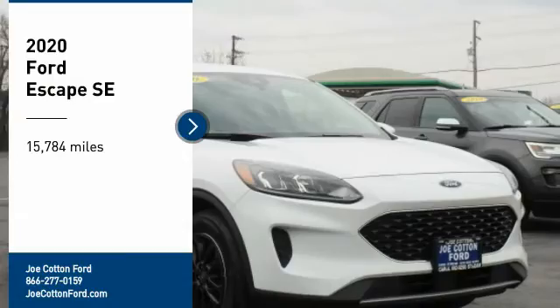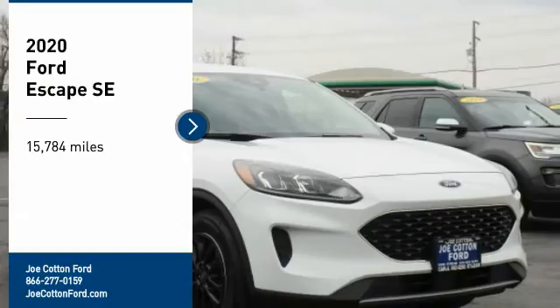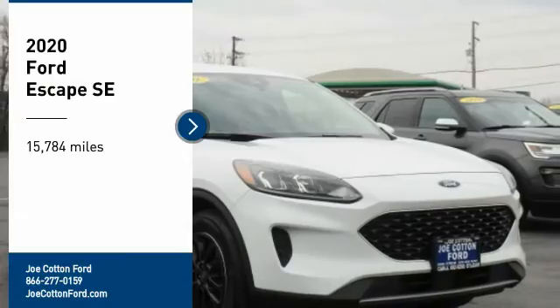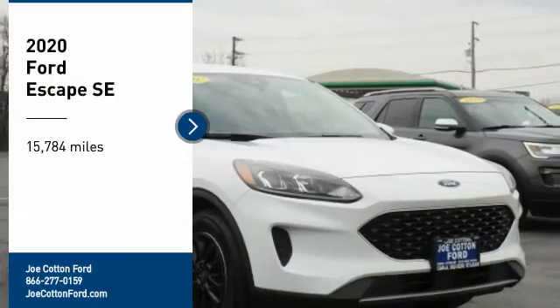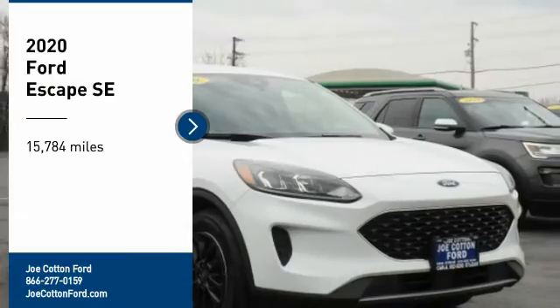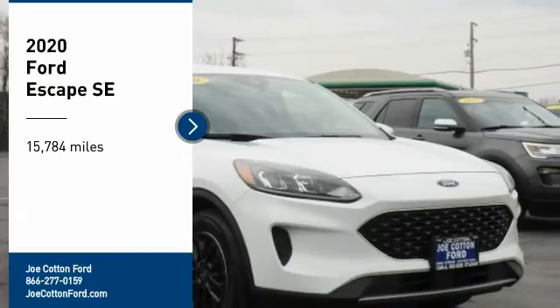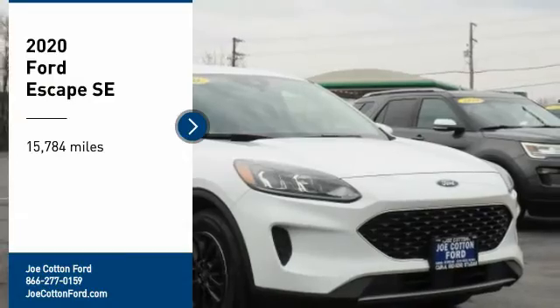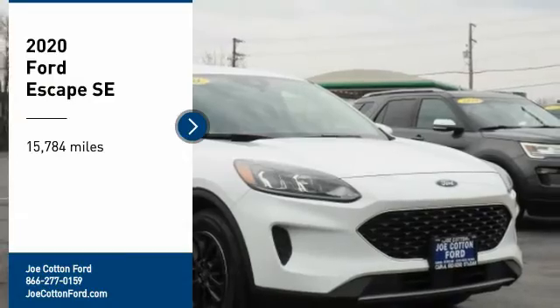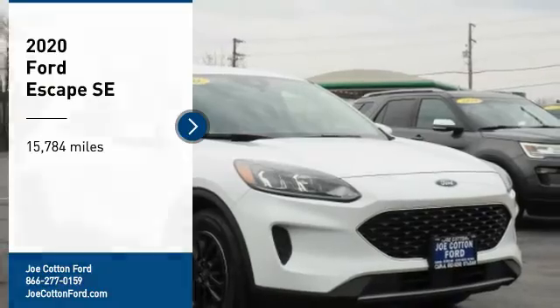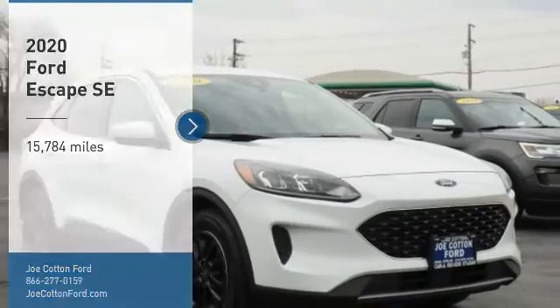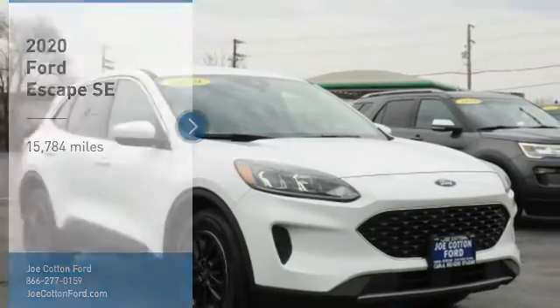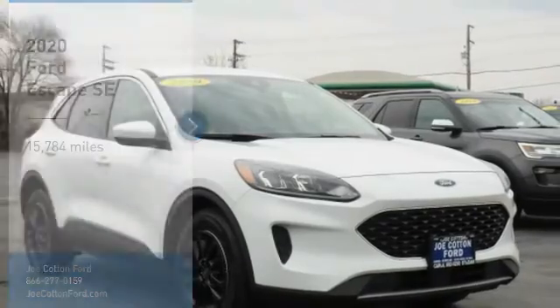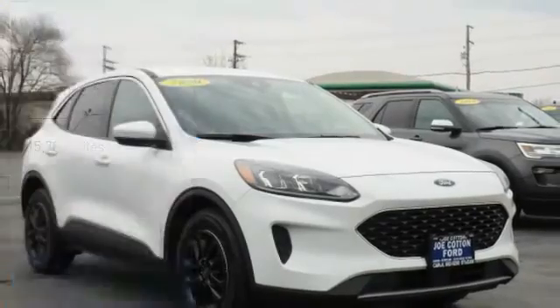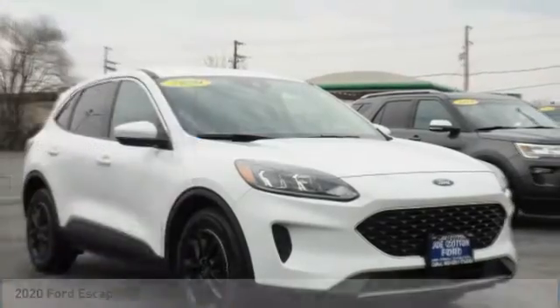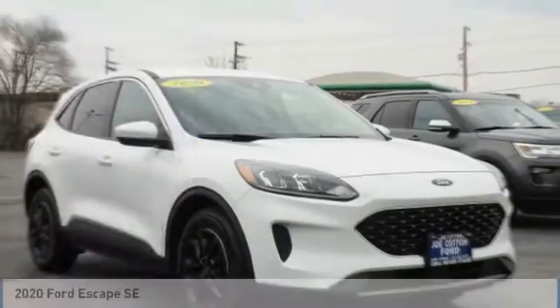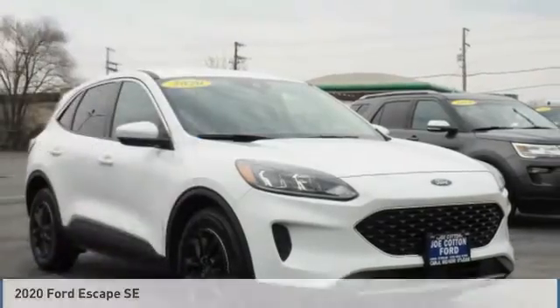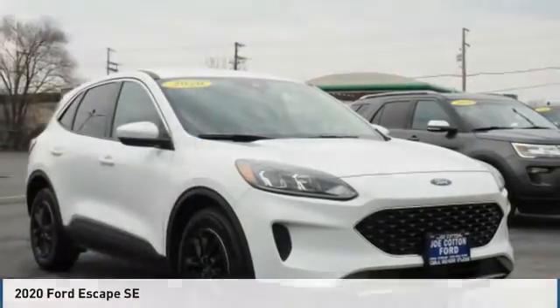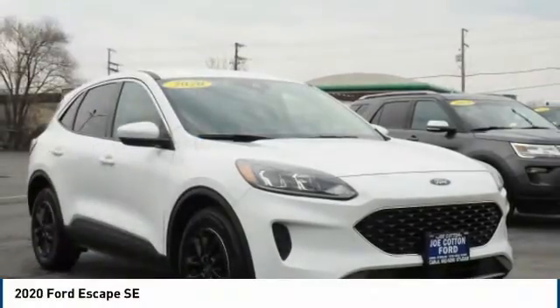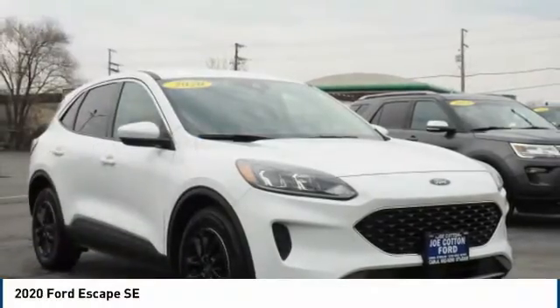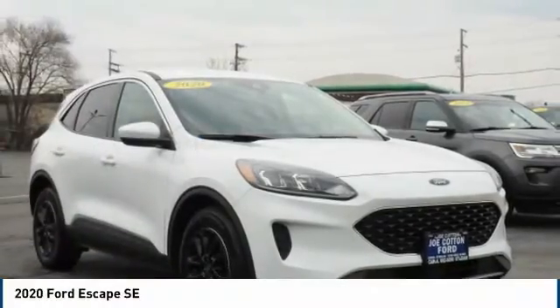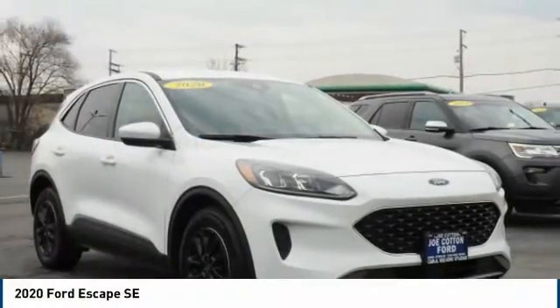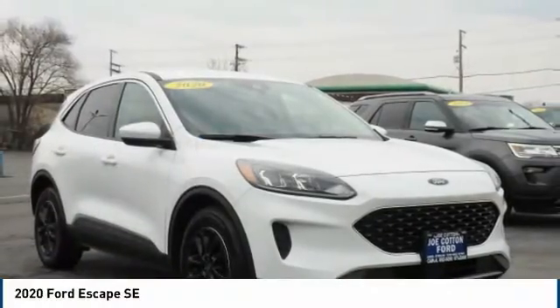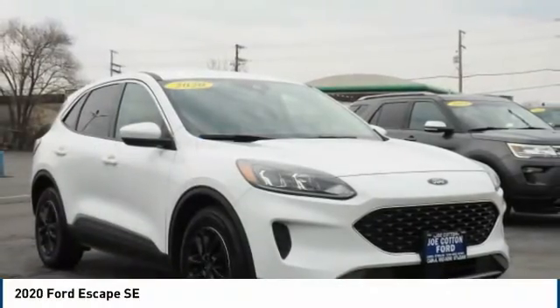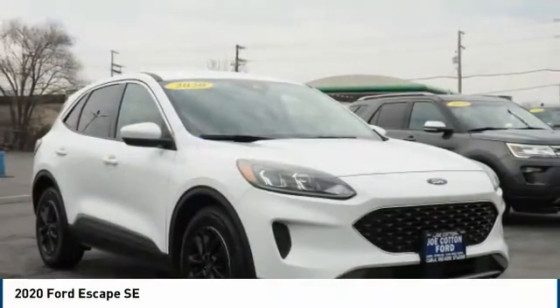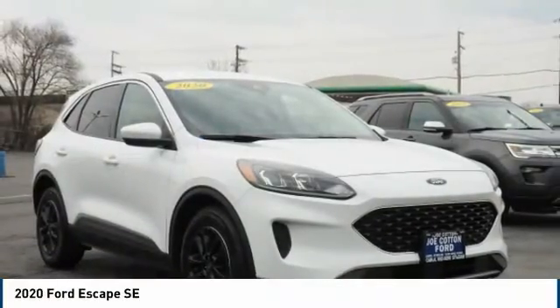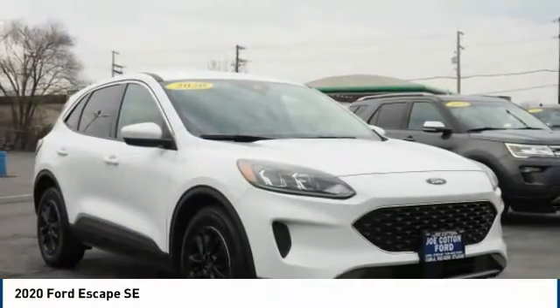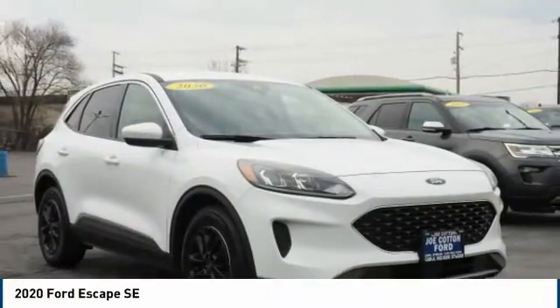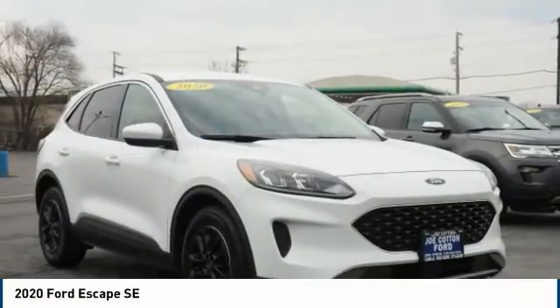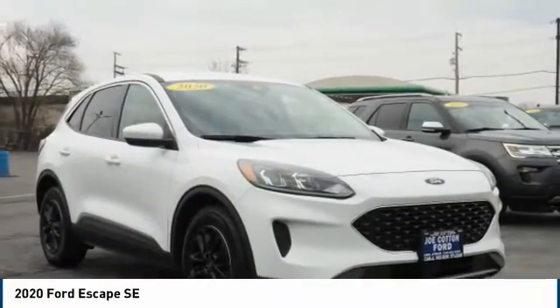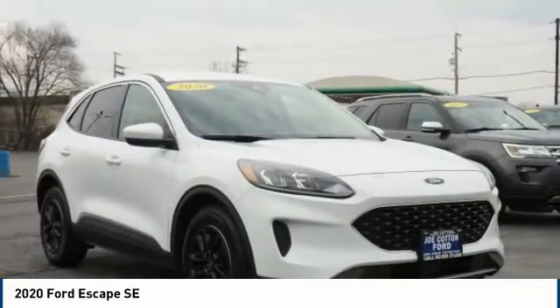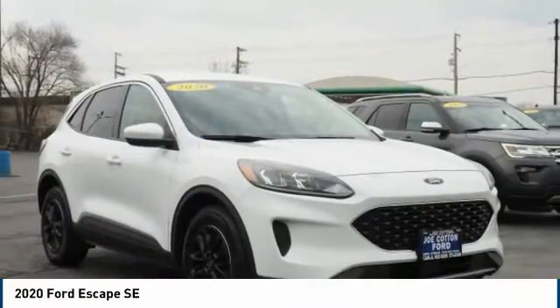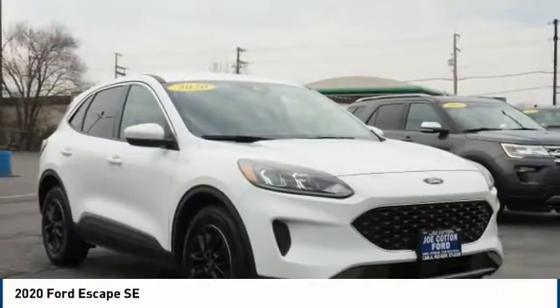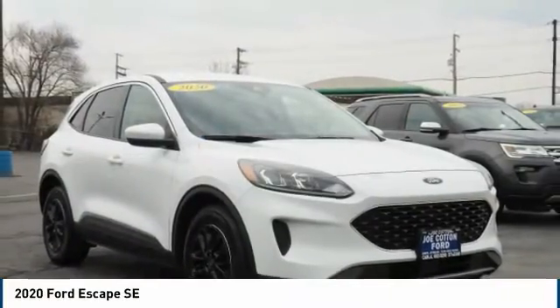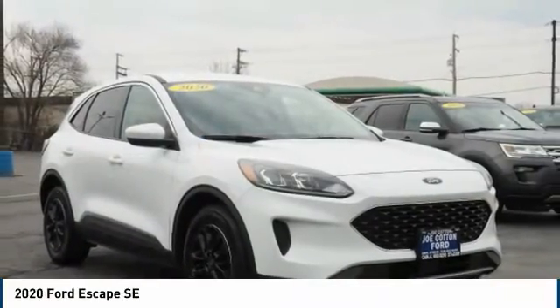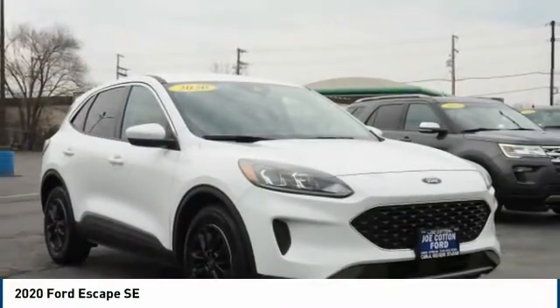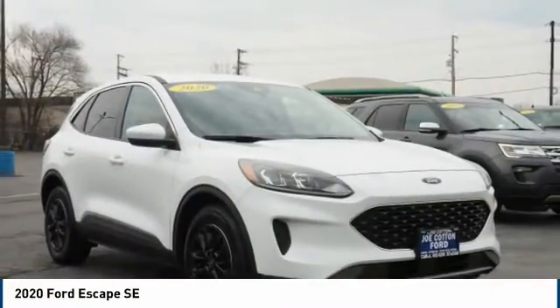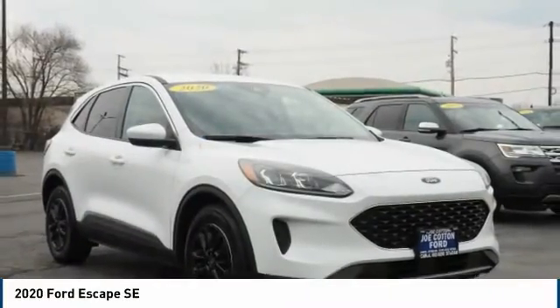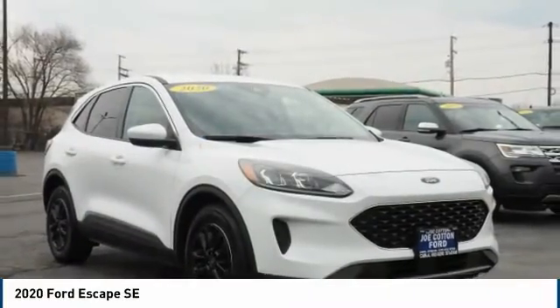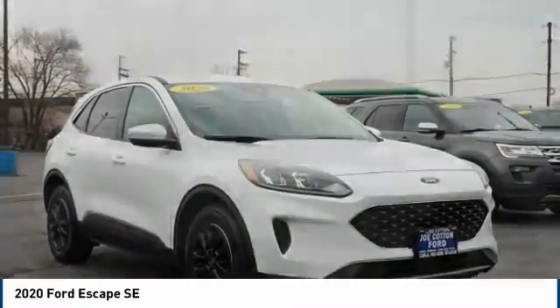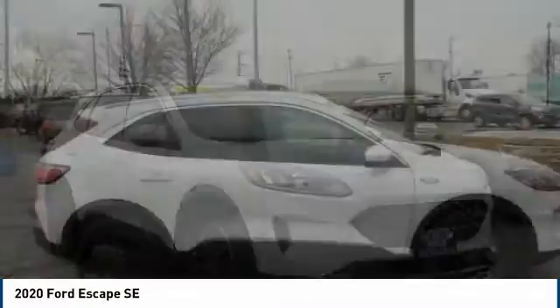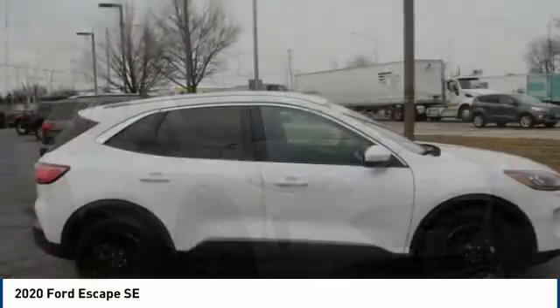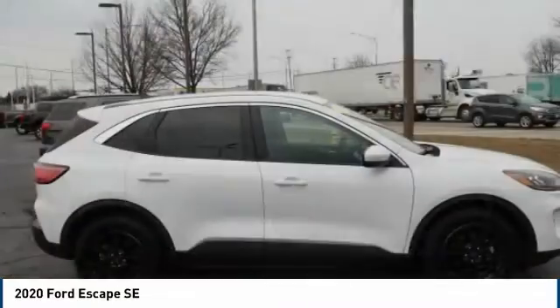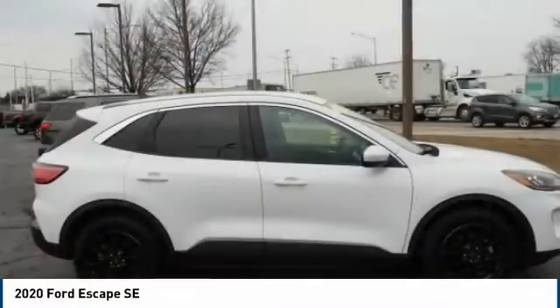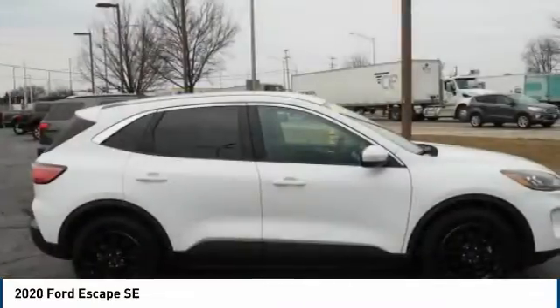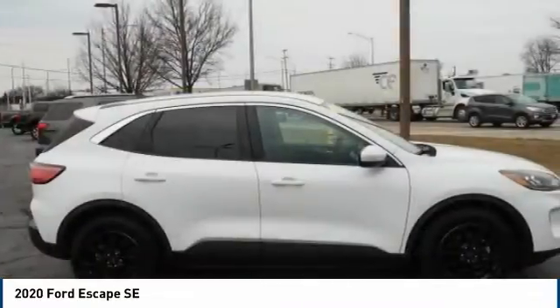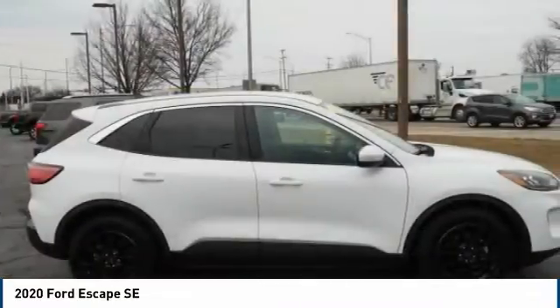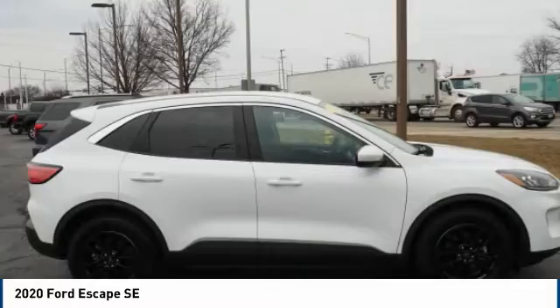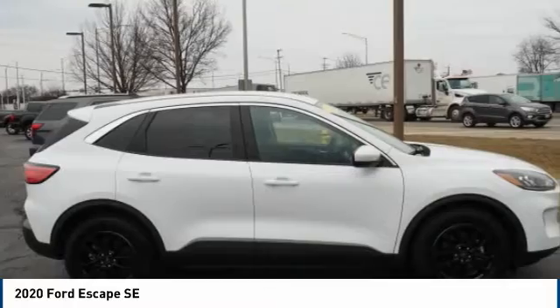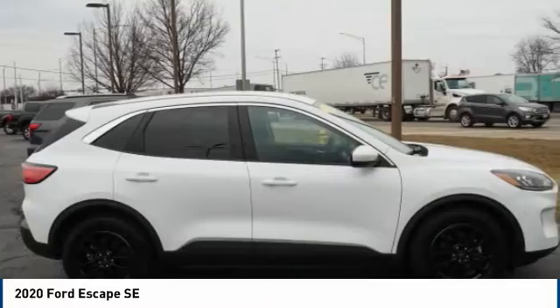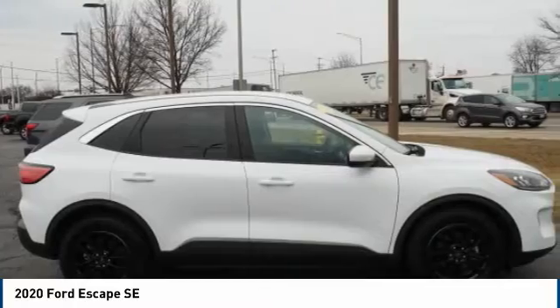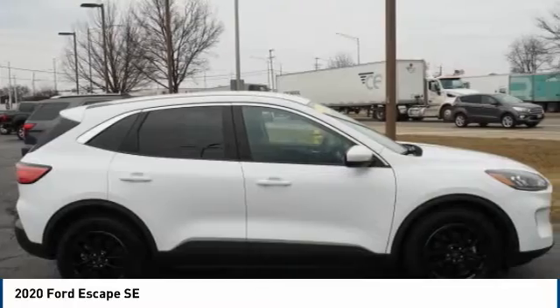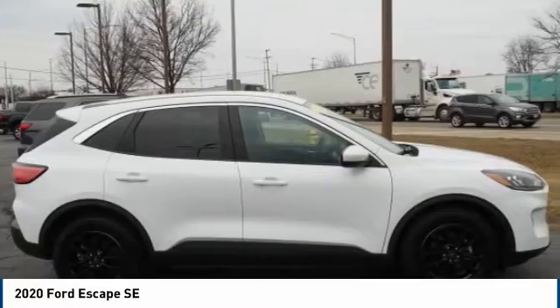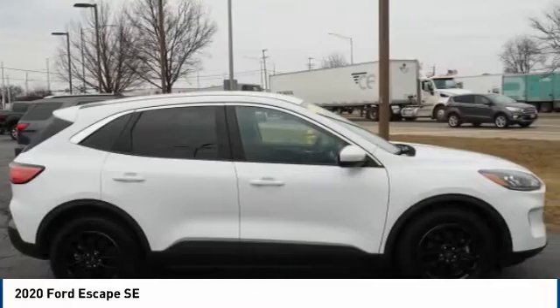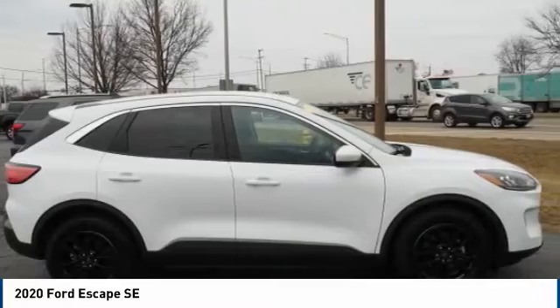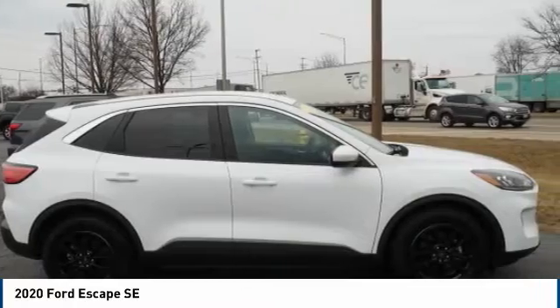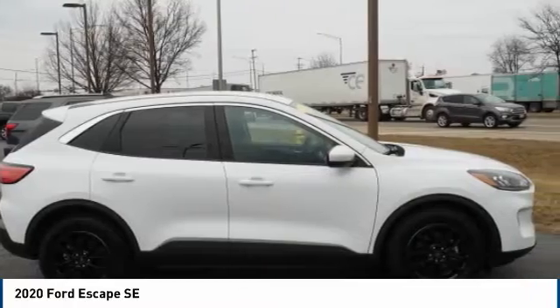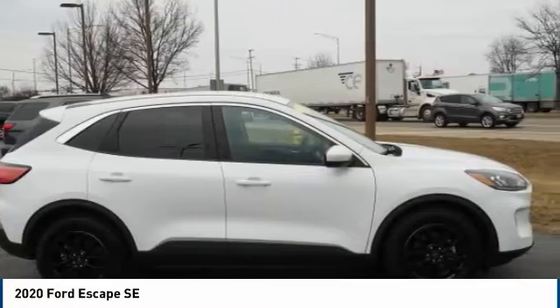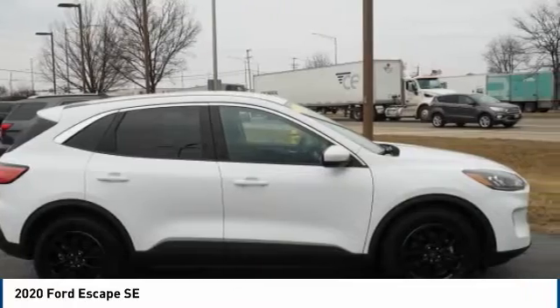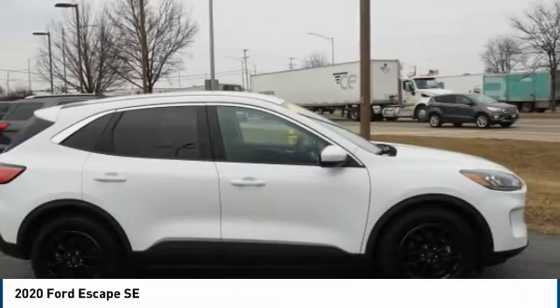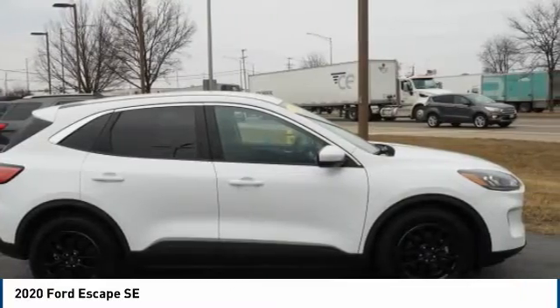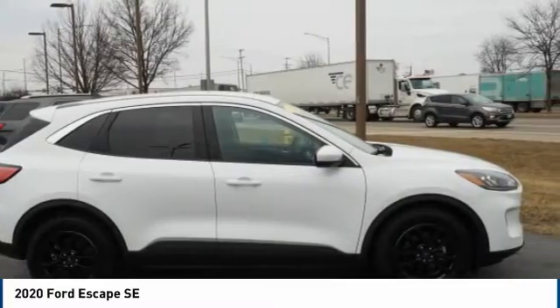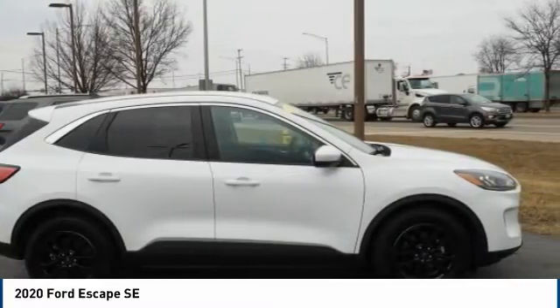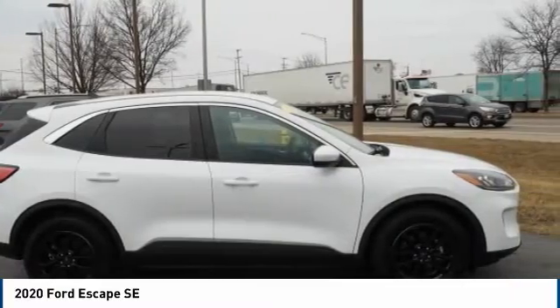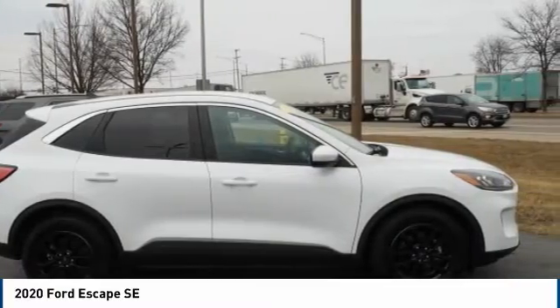The 2020 Escape. Gas engines flex, tow, sip, and go with Ford Escape.